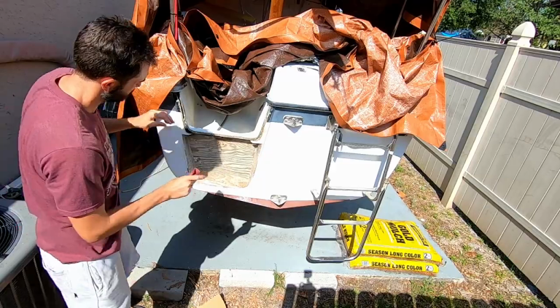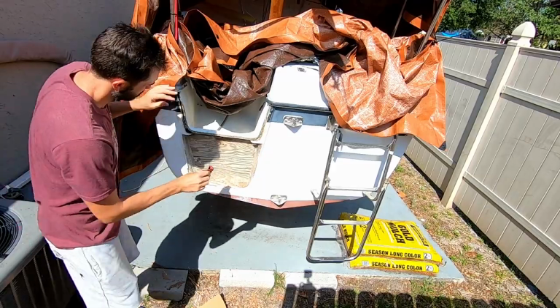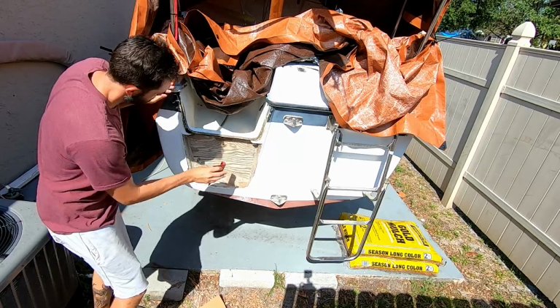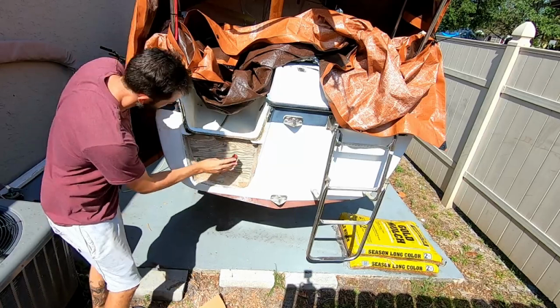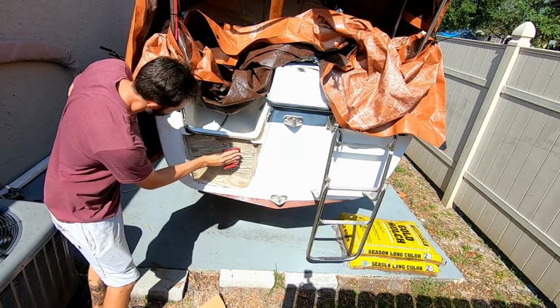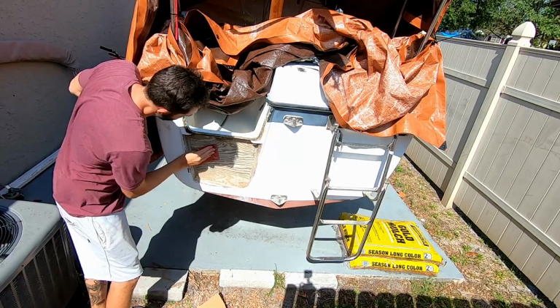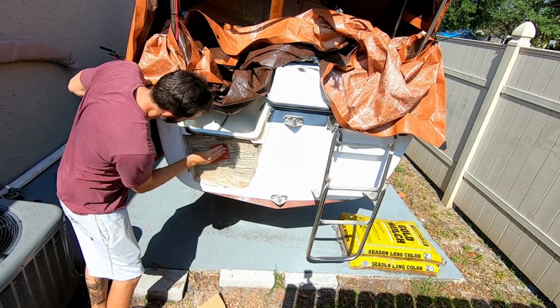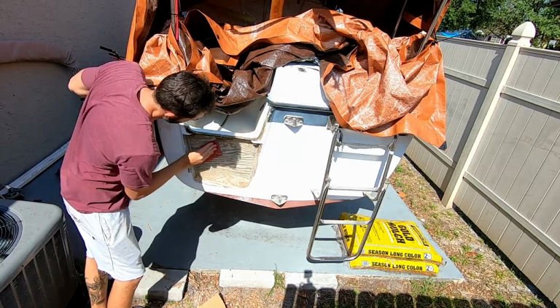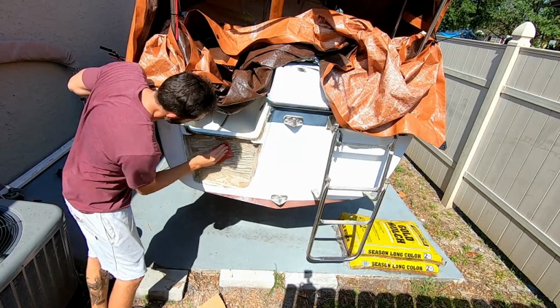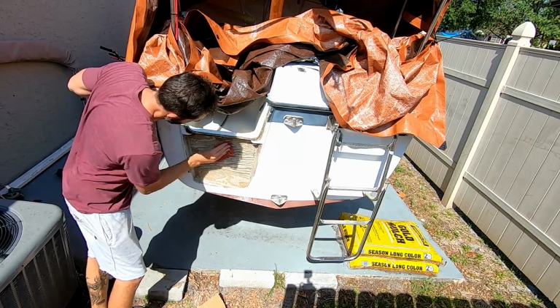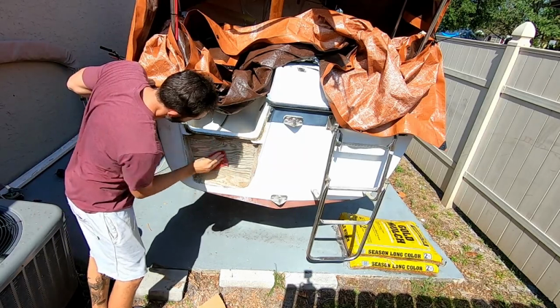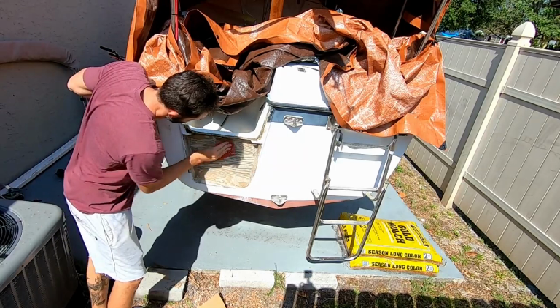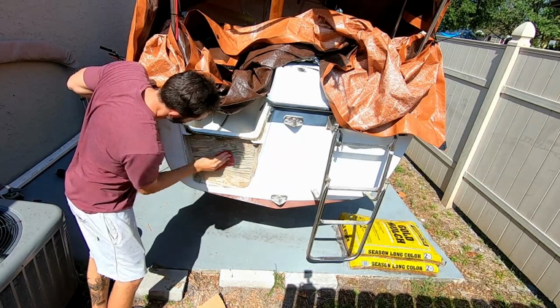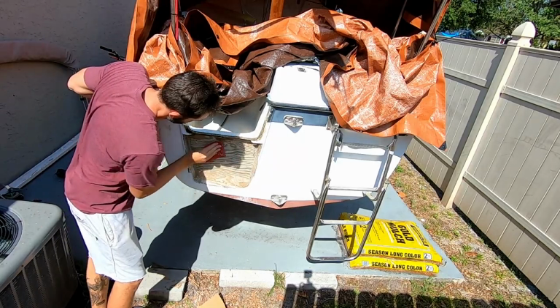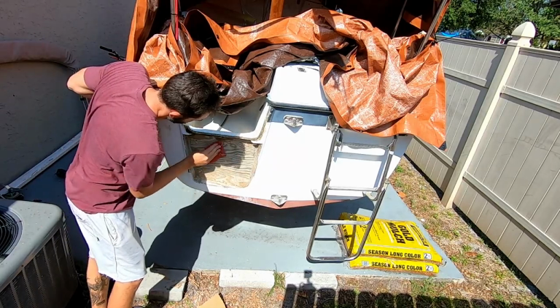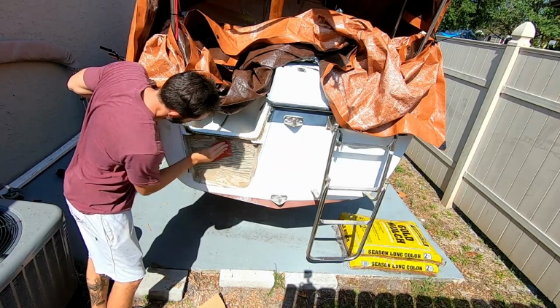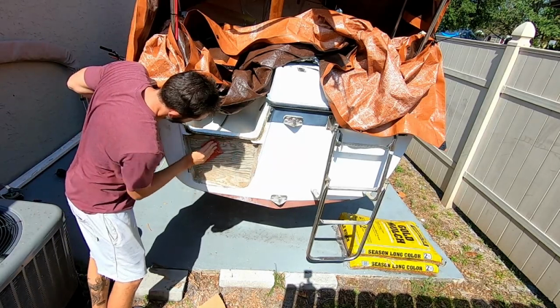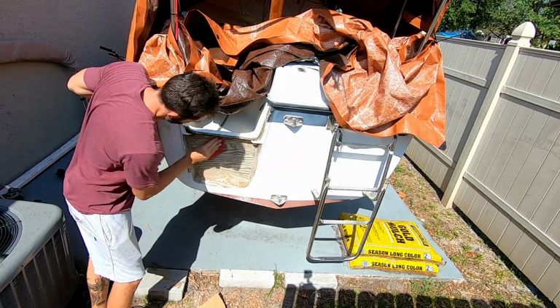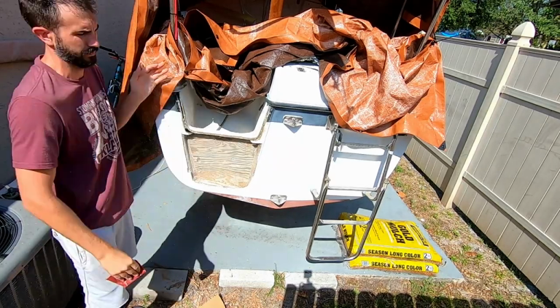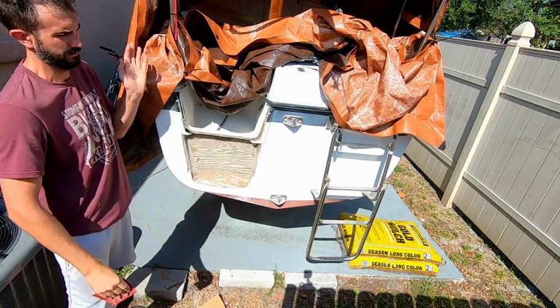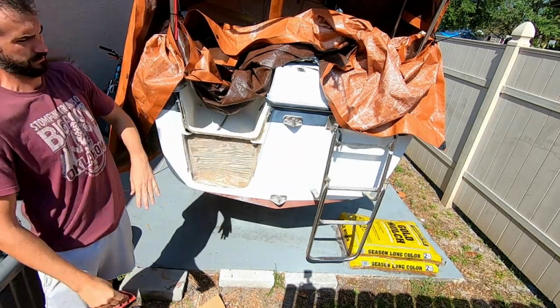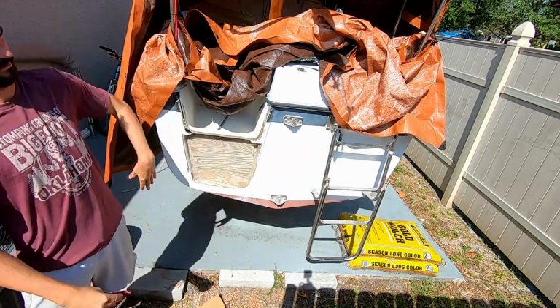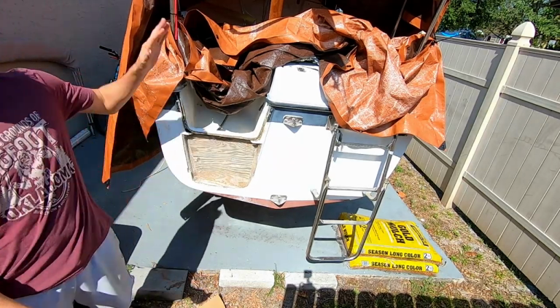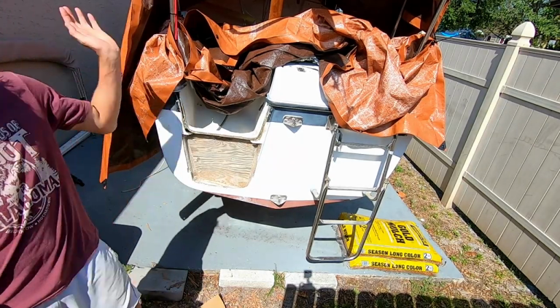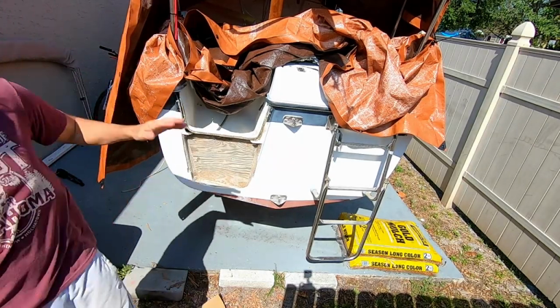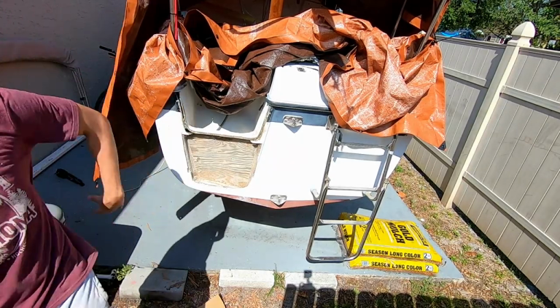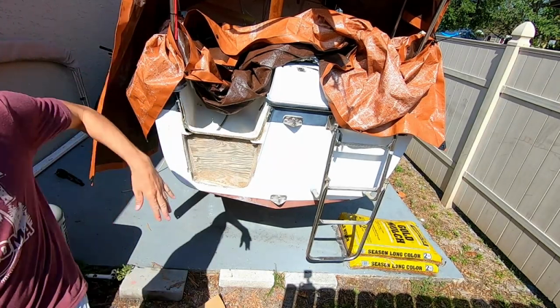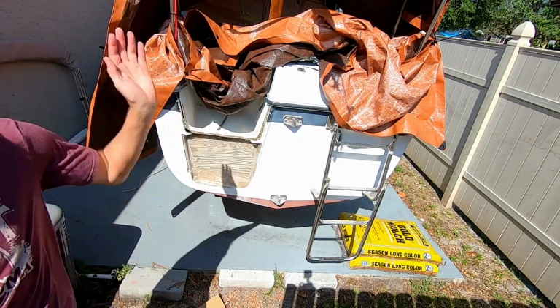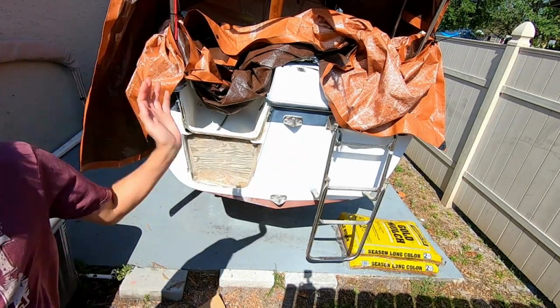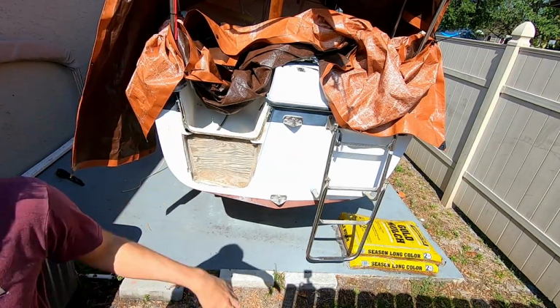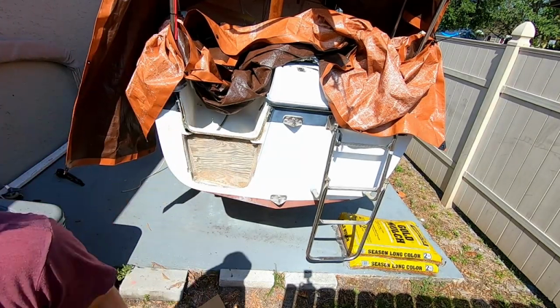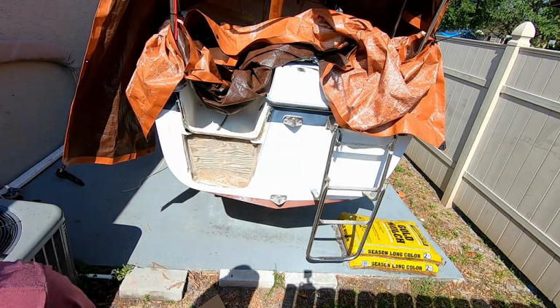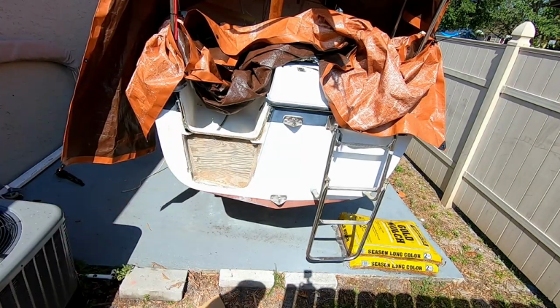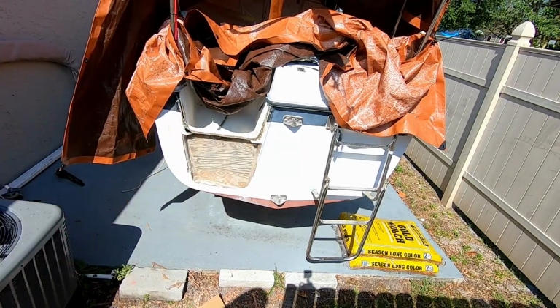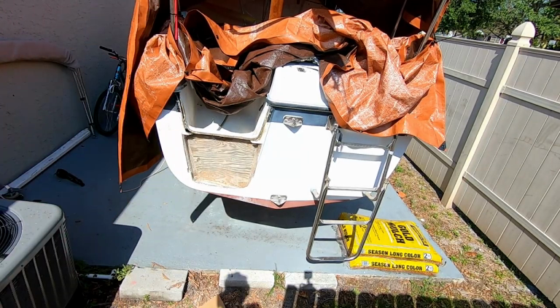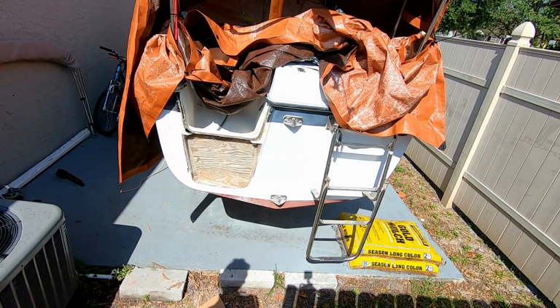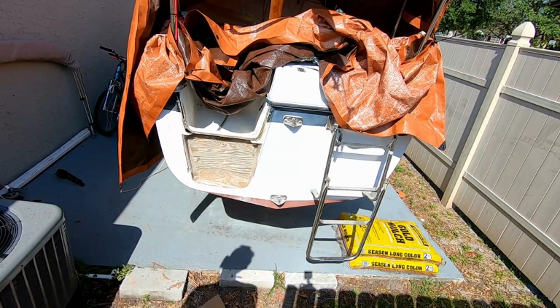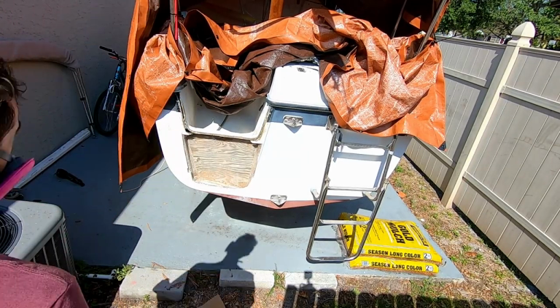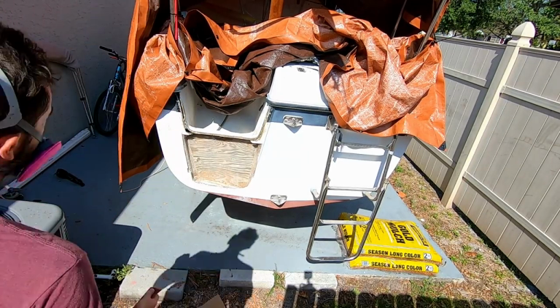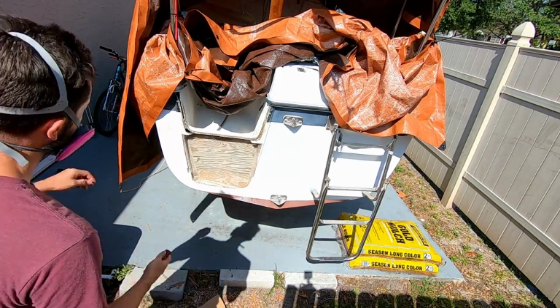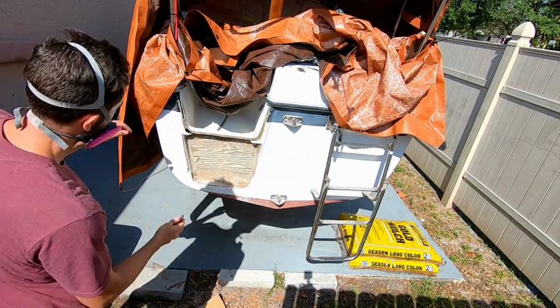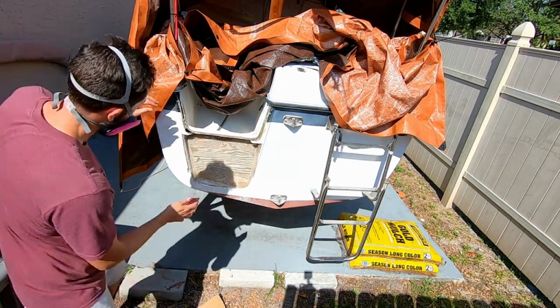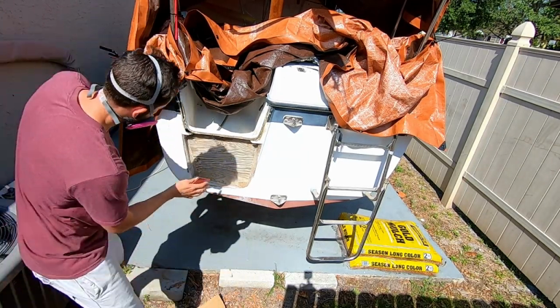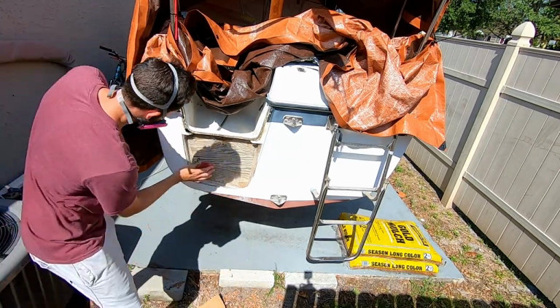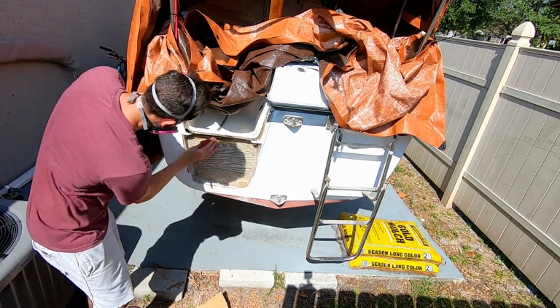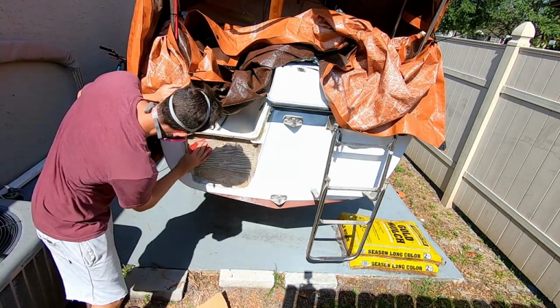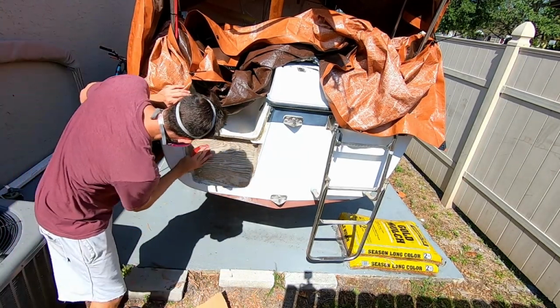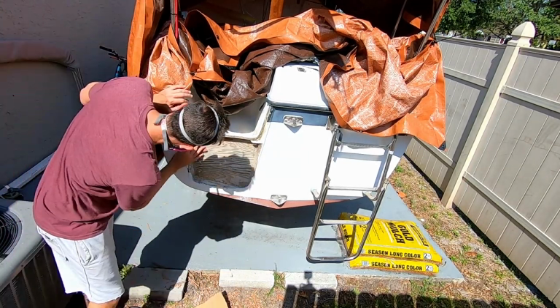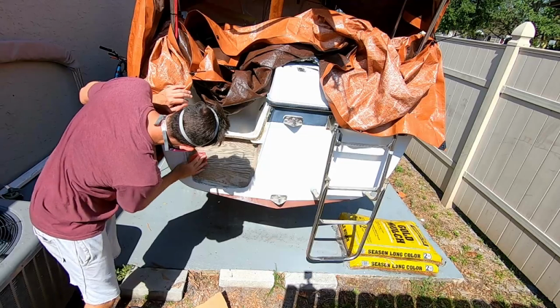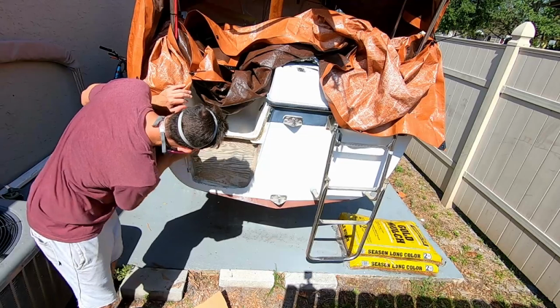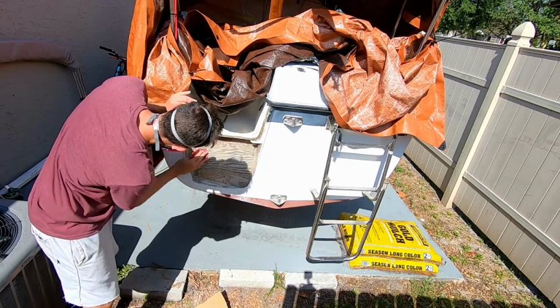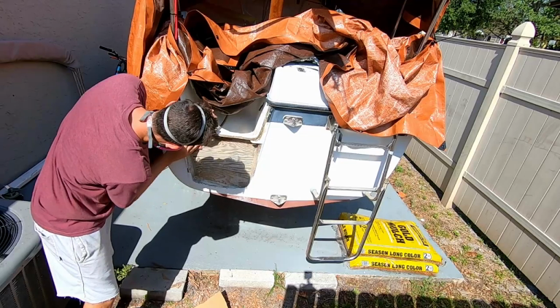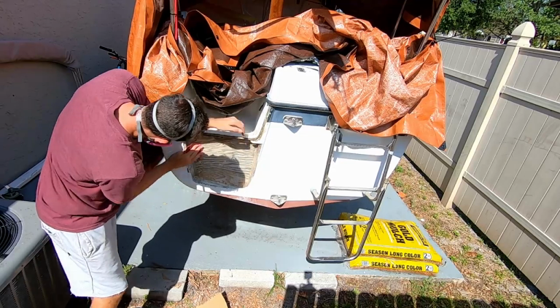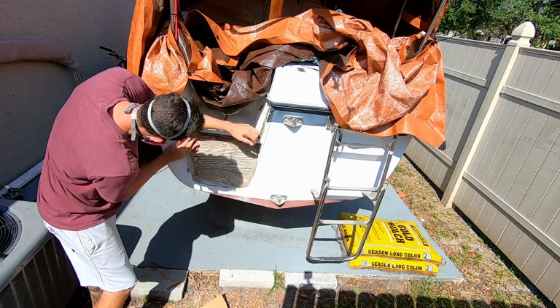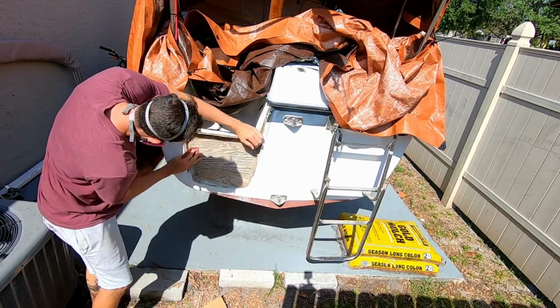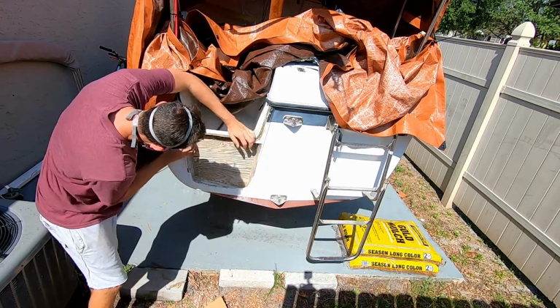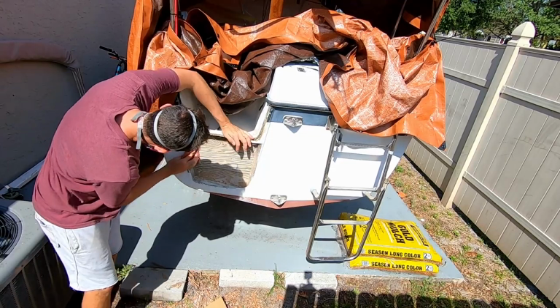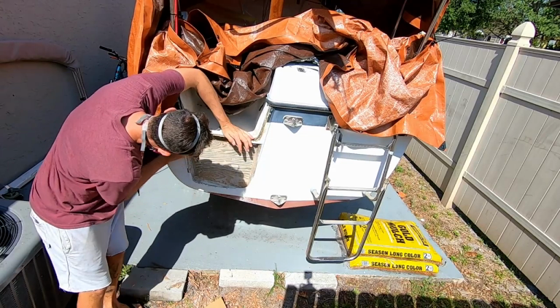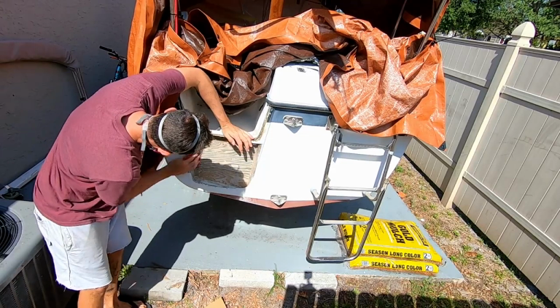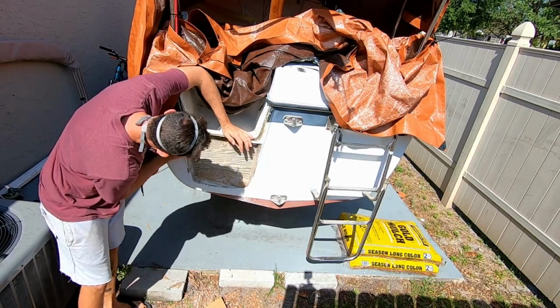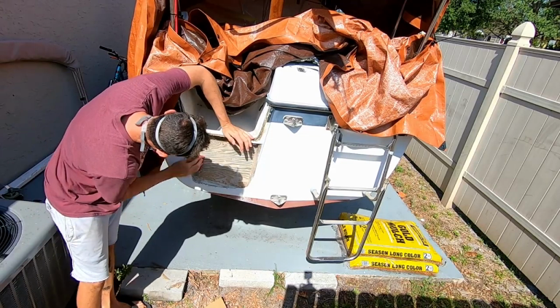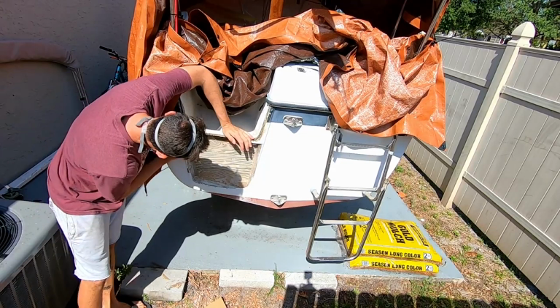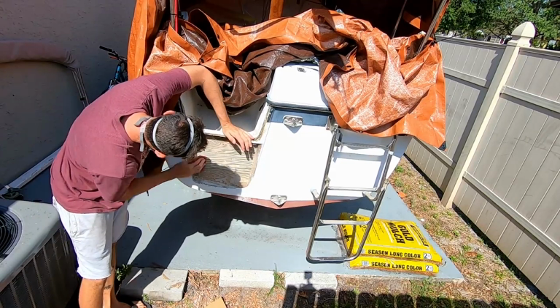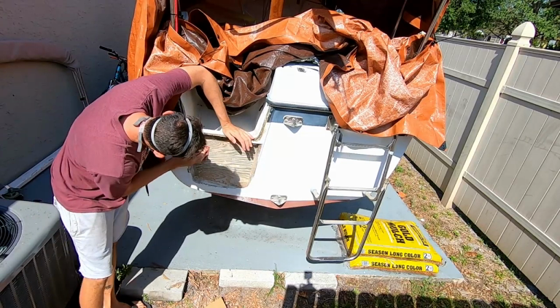Here's where I start removing the old wood from the old fiberglass. It only took me a few seconds to realize you really need a respirator for this.